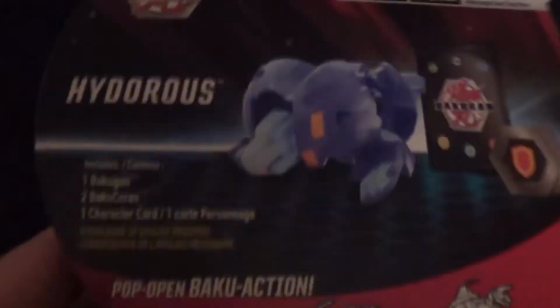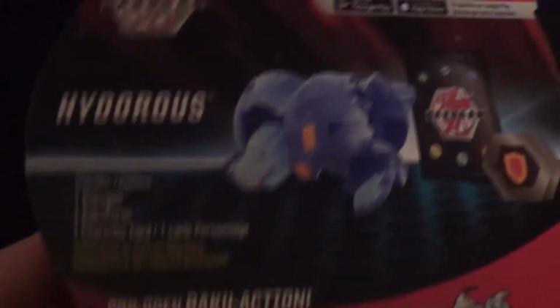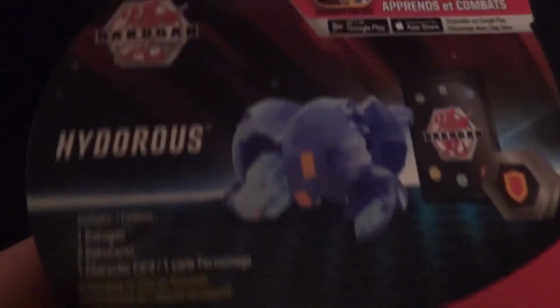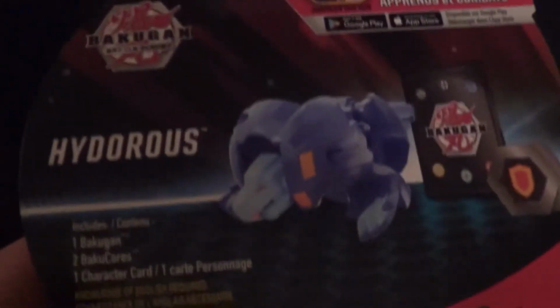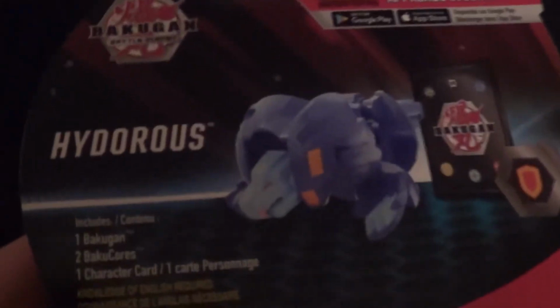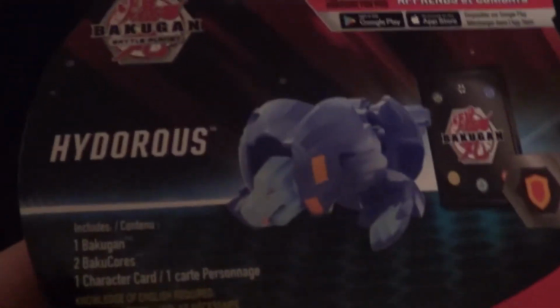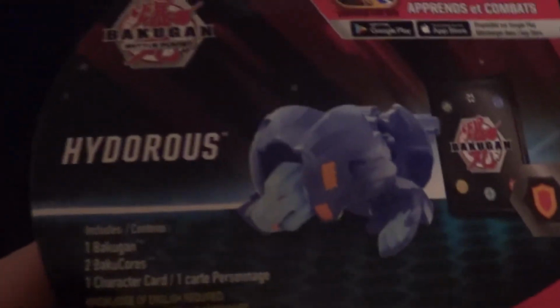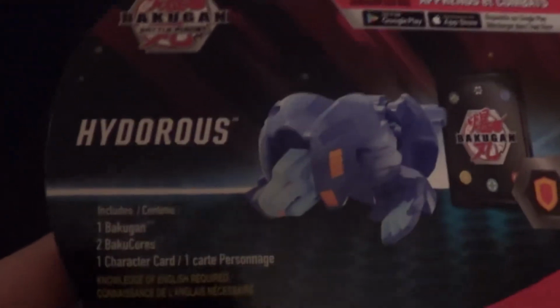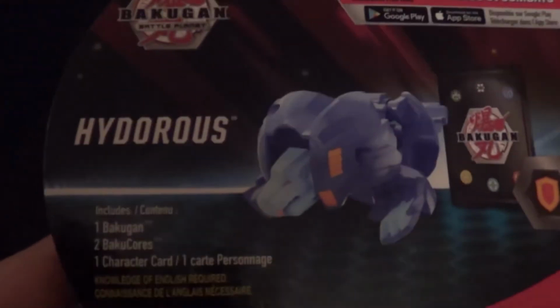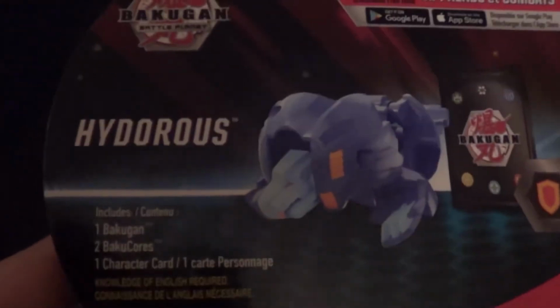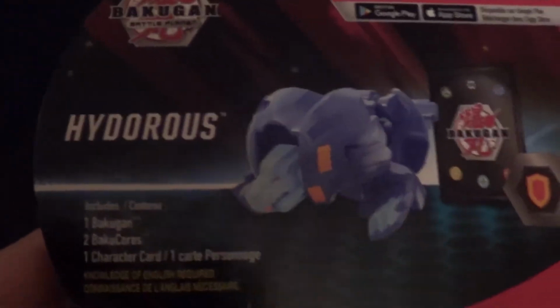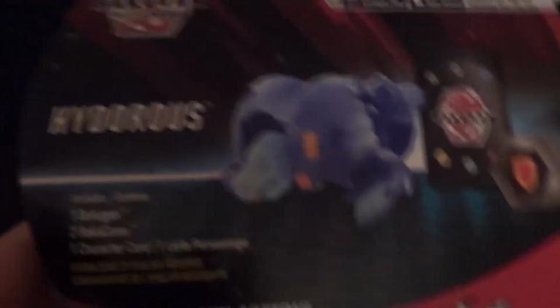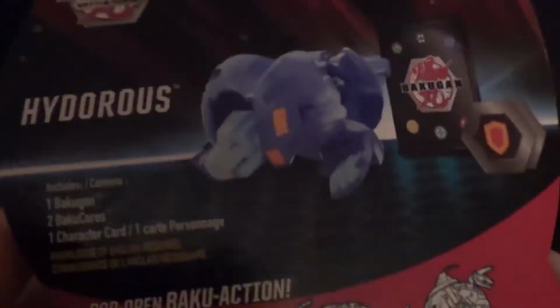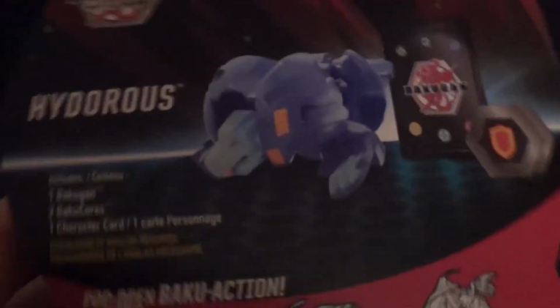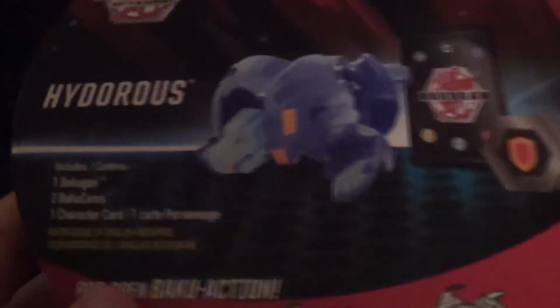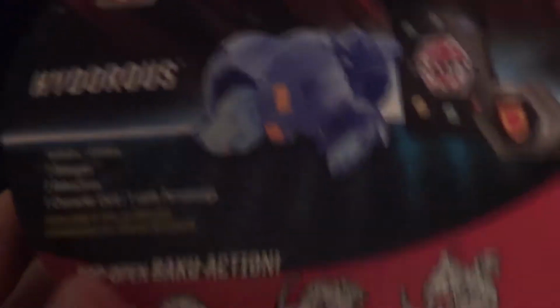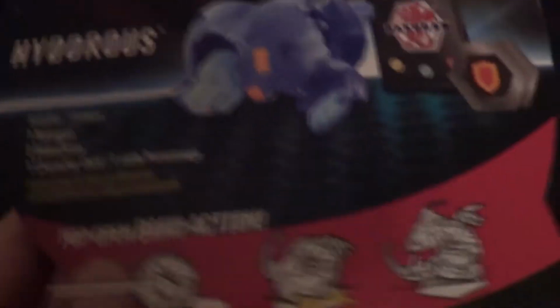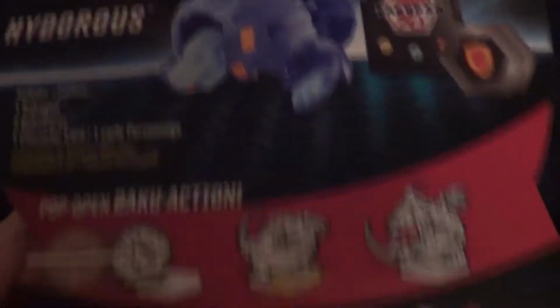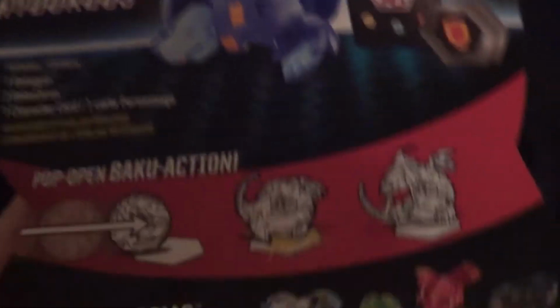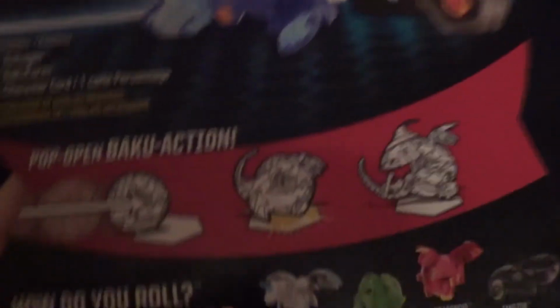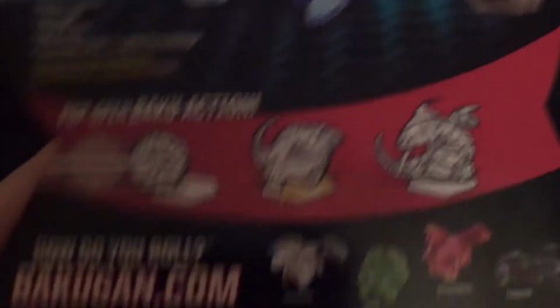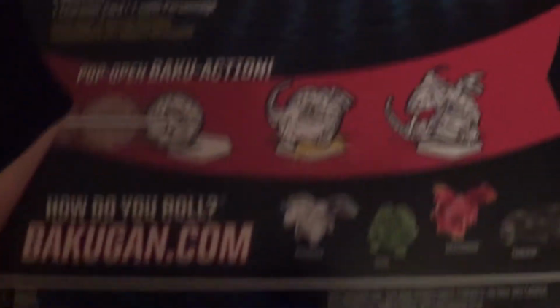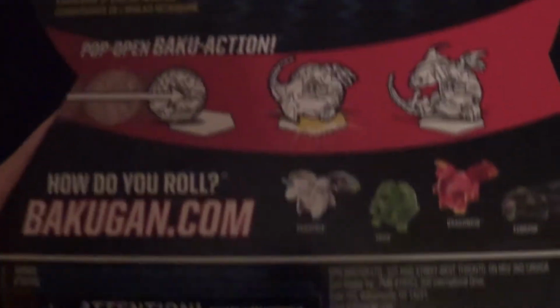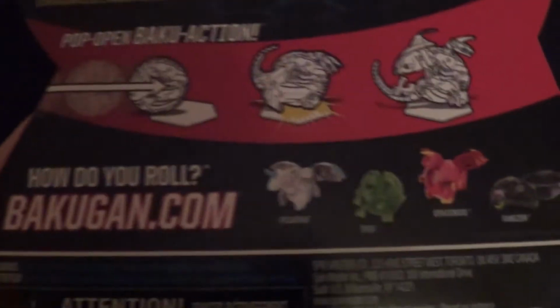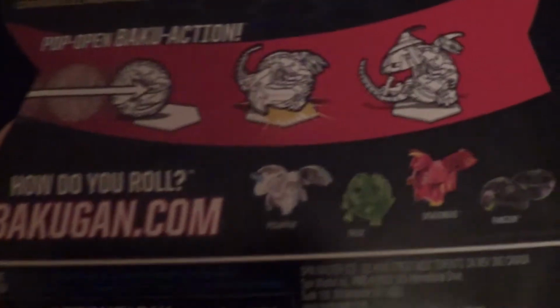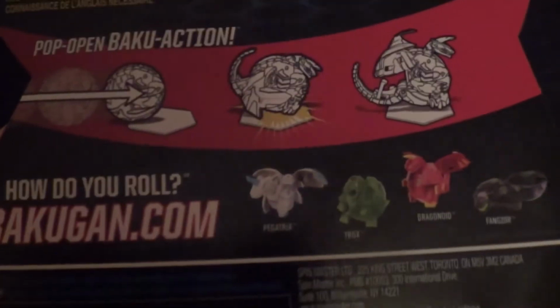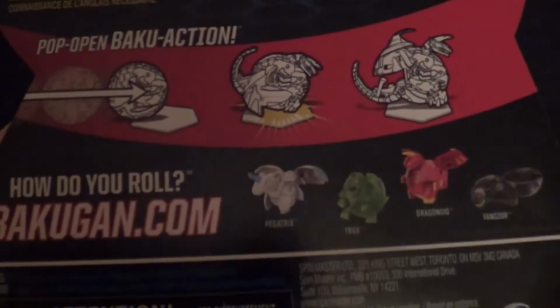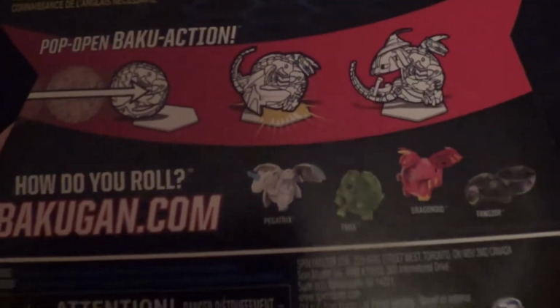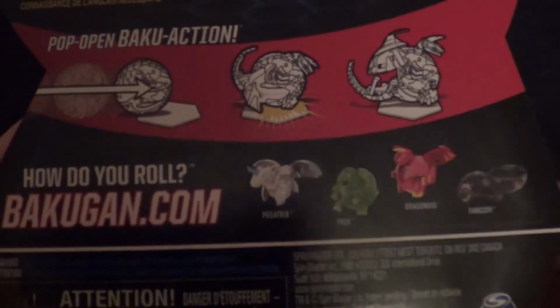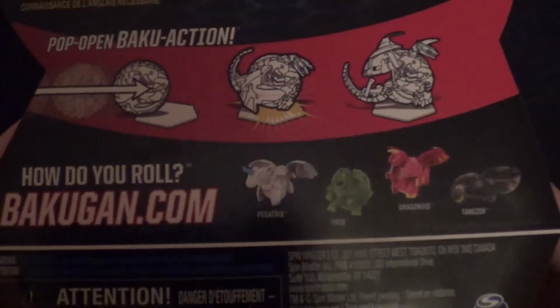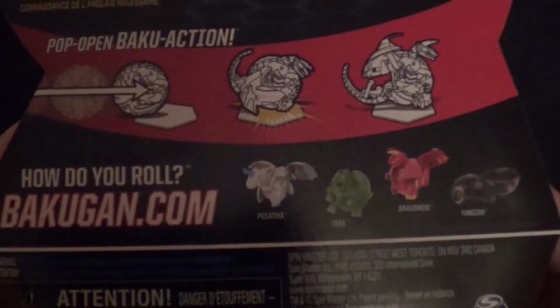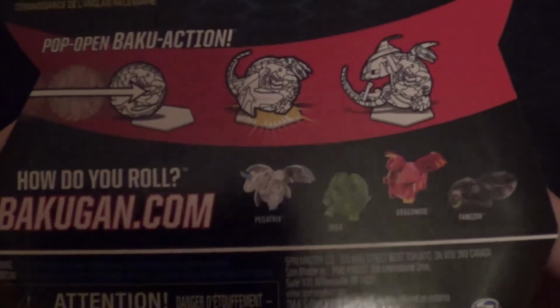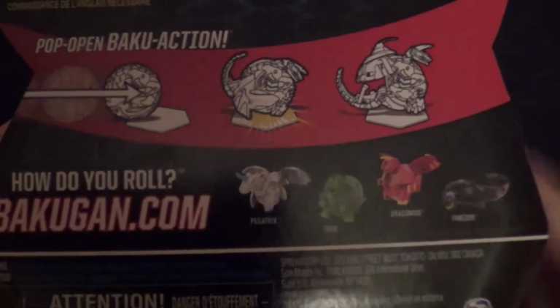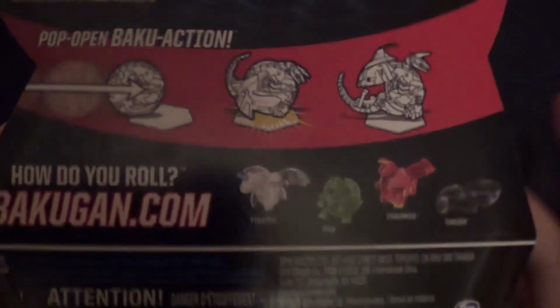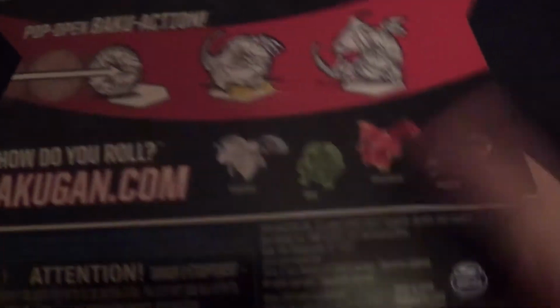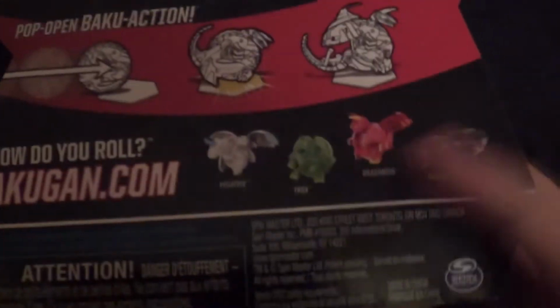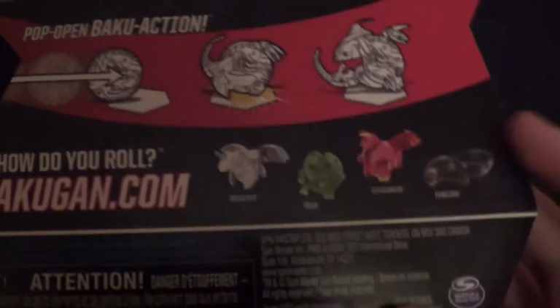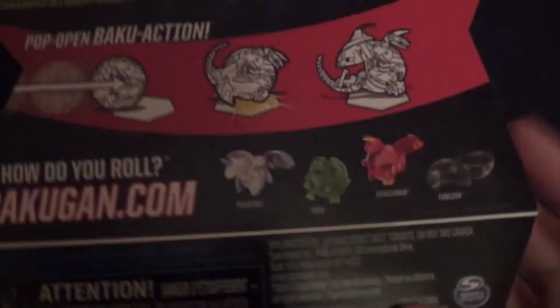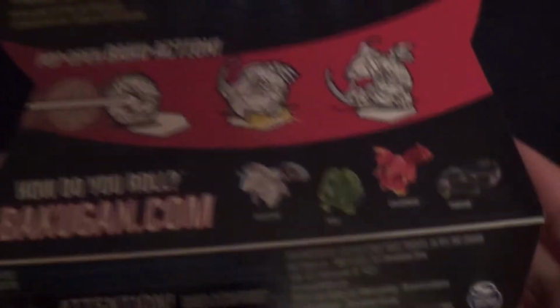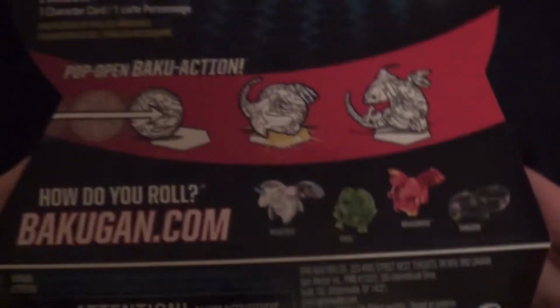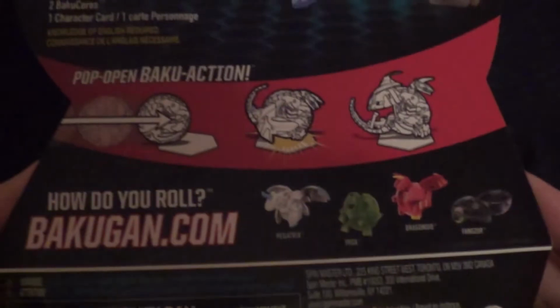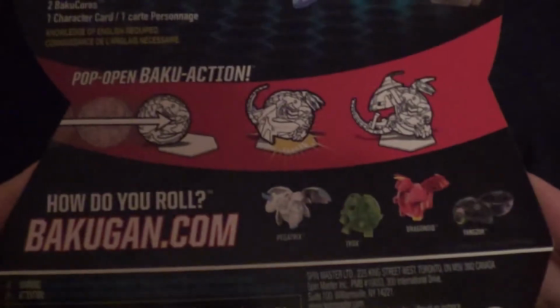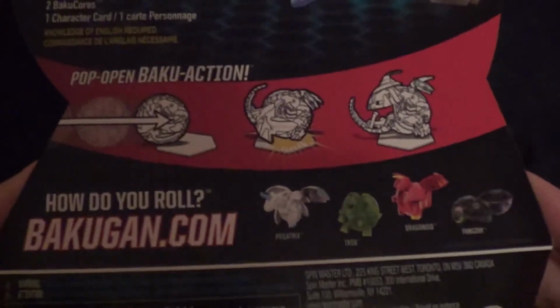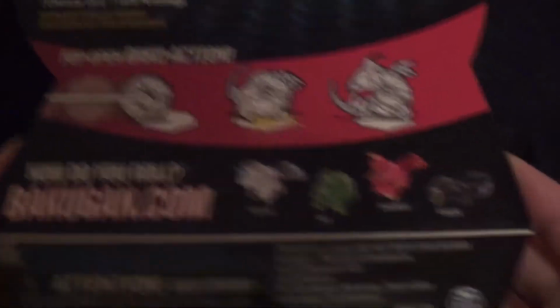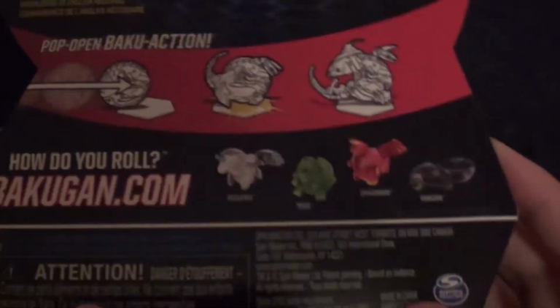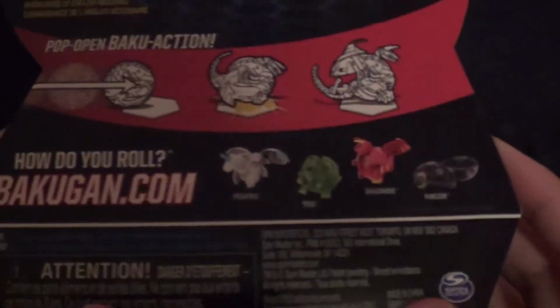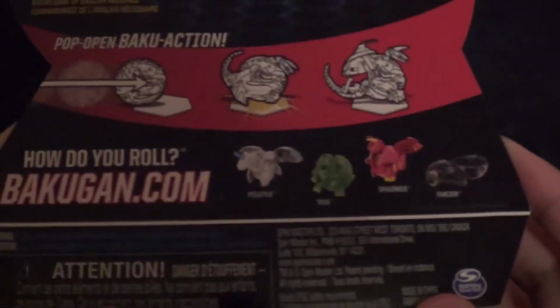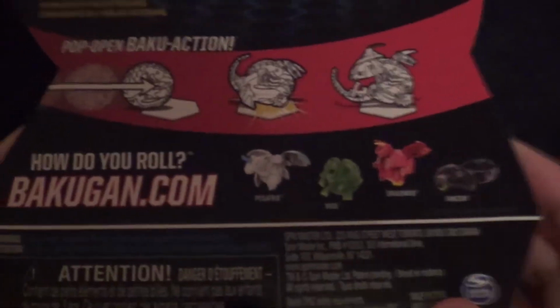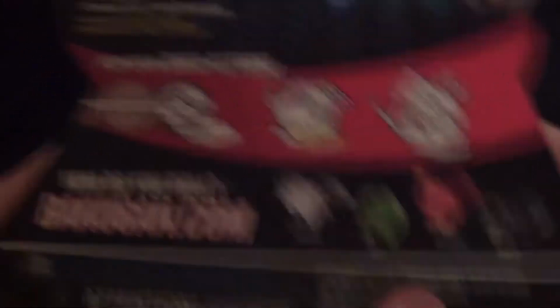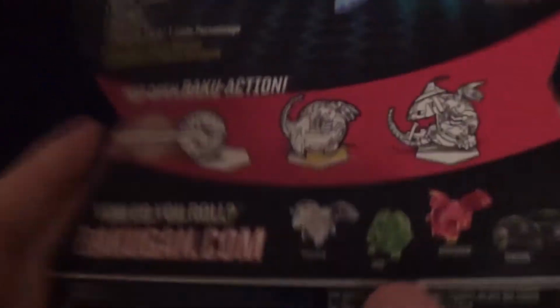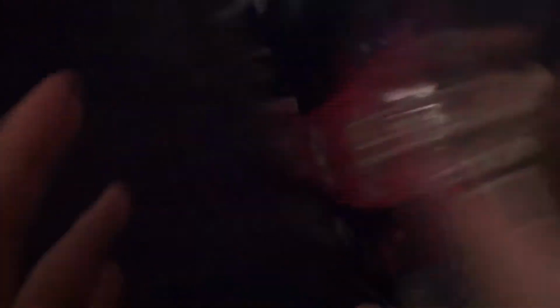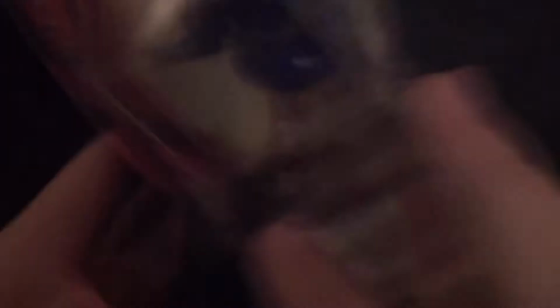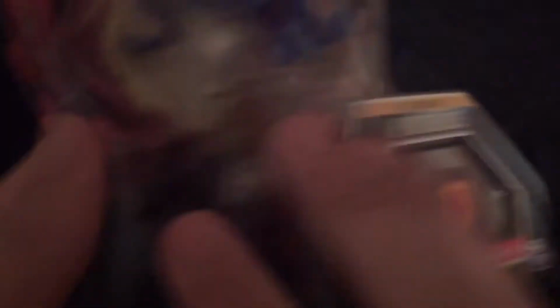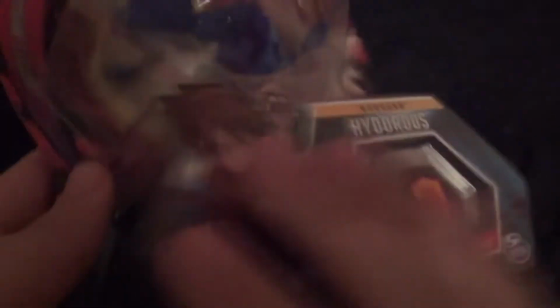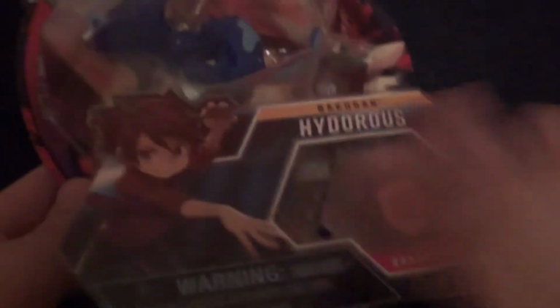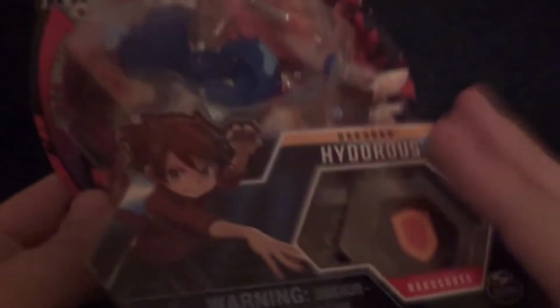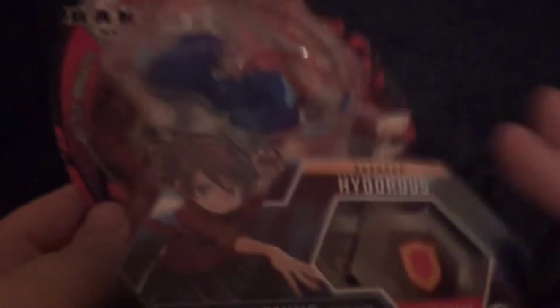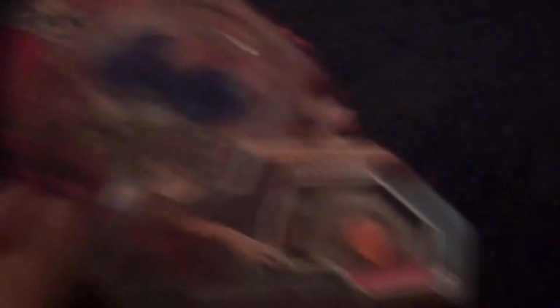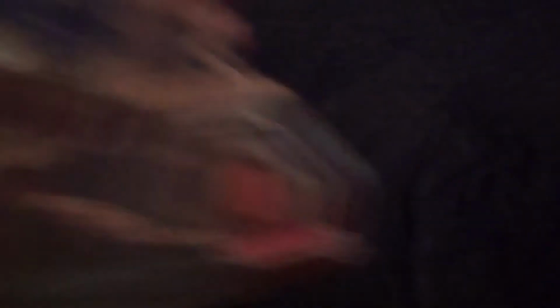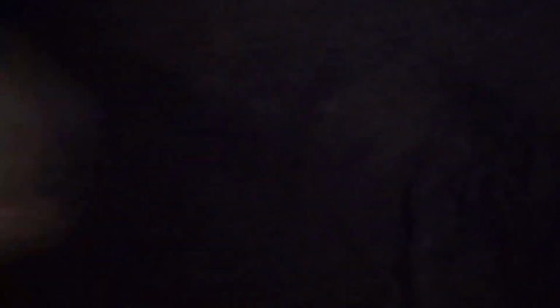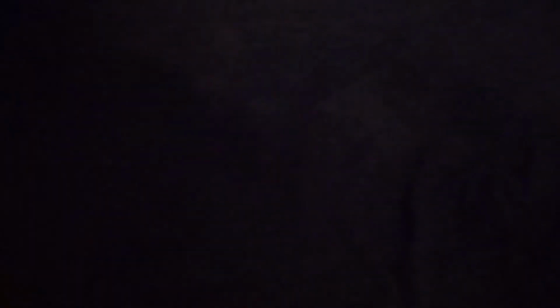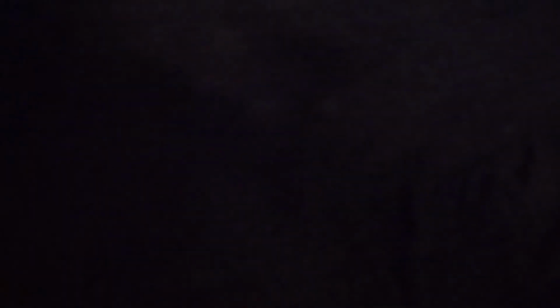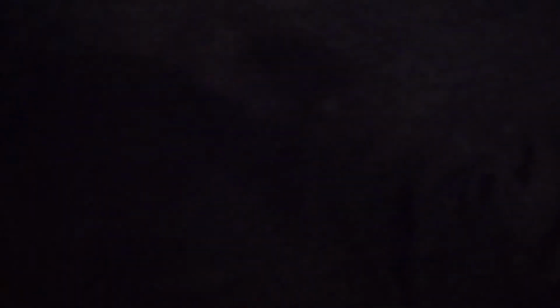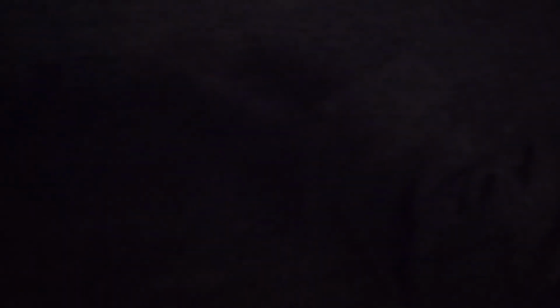And then on the back you can see that. Then anything else is down here. Let's get into the unboxing.